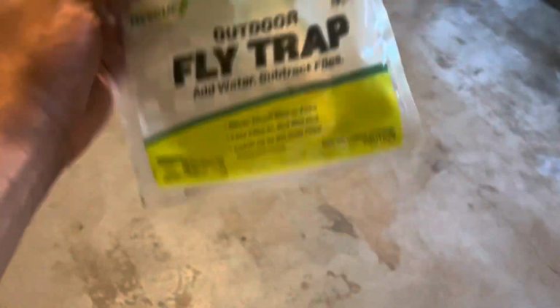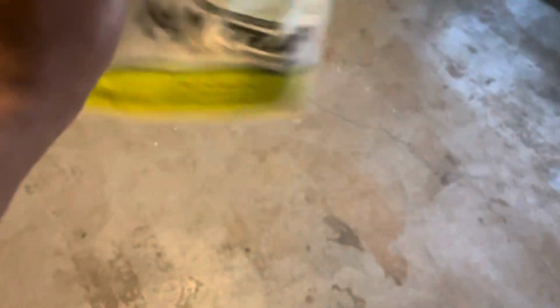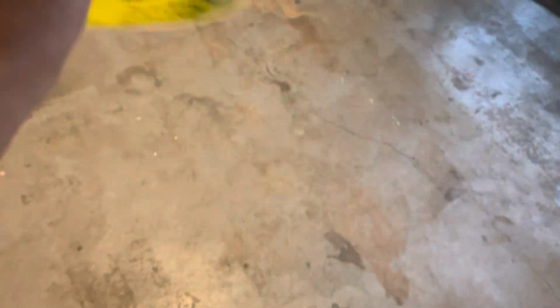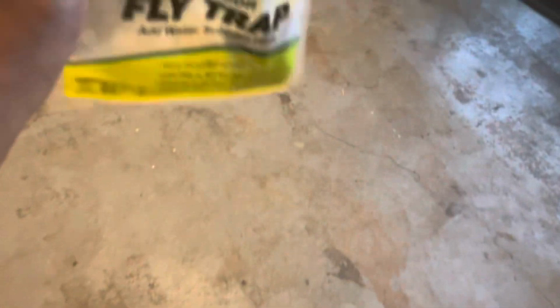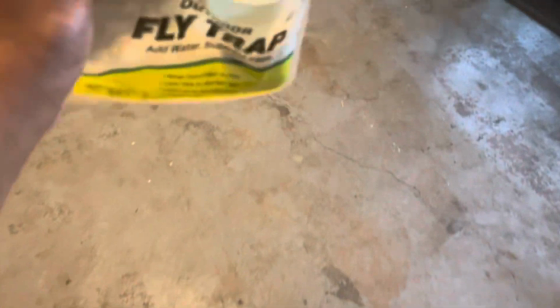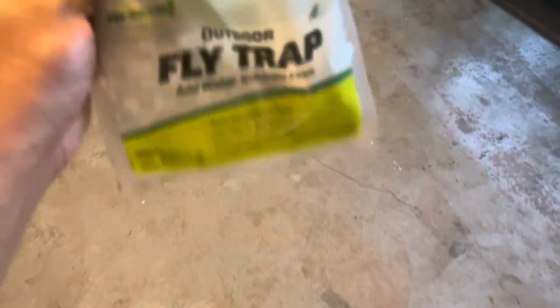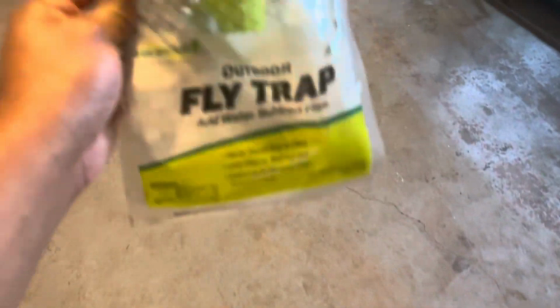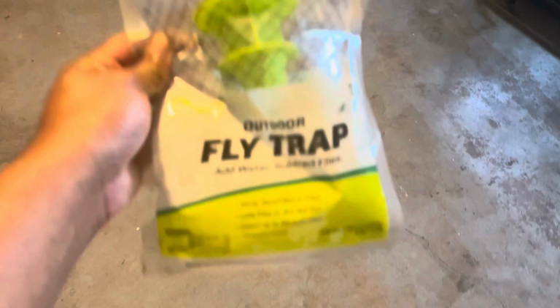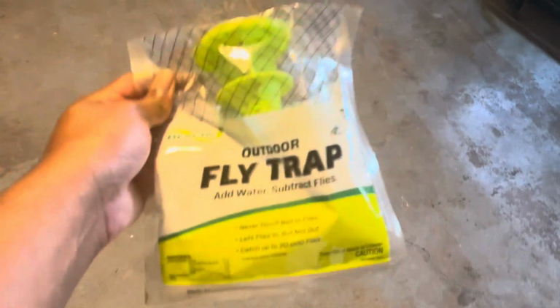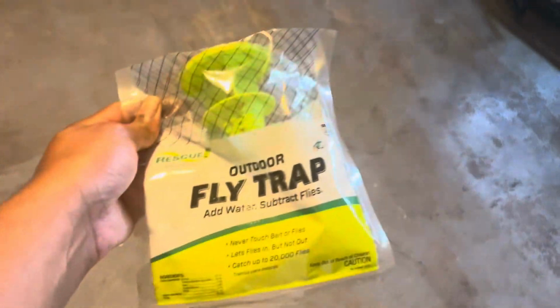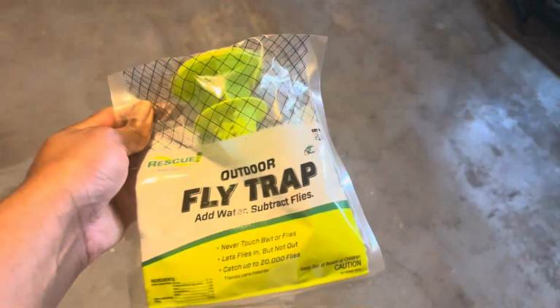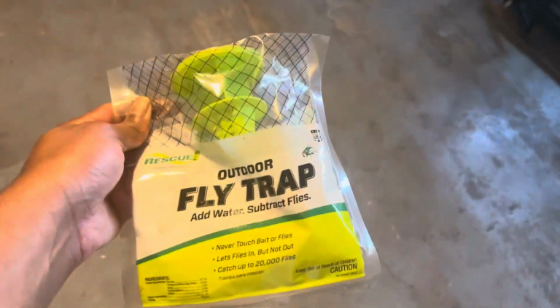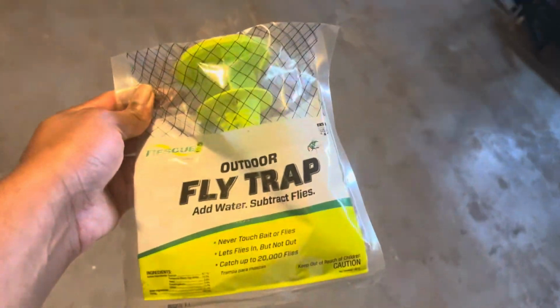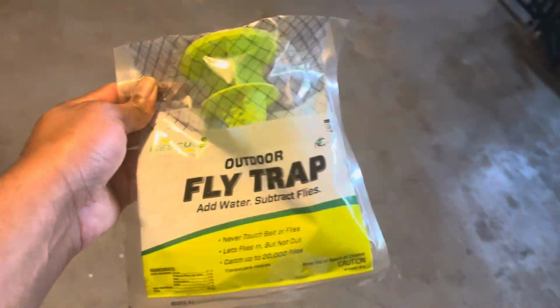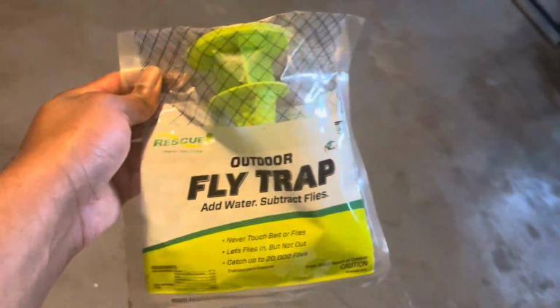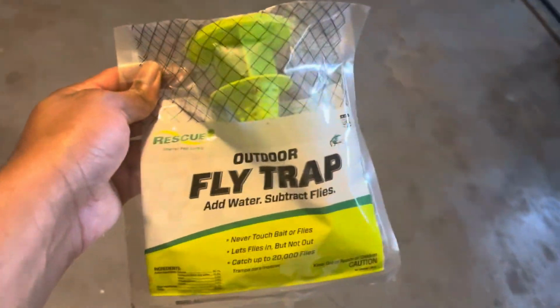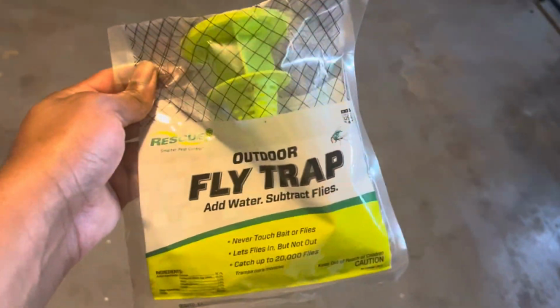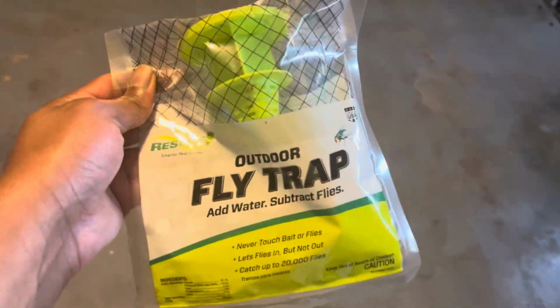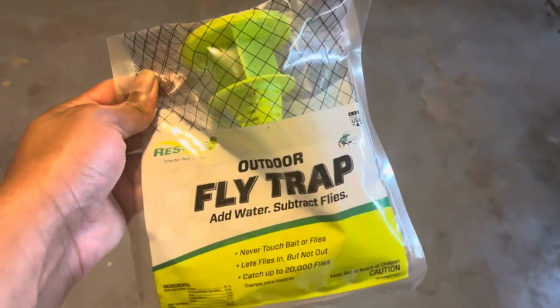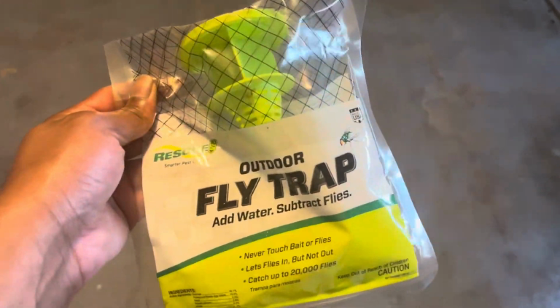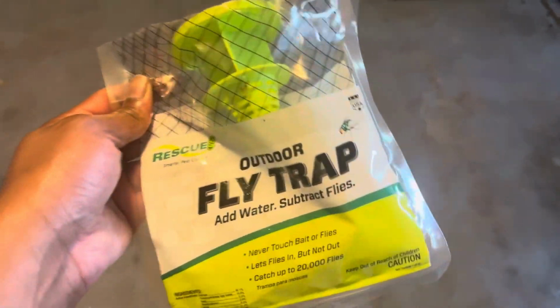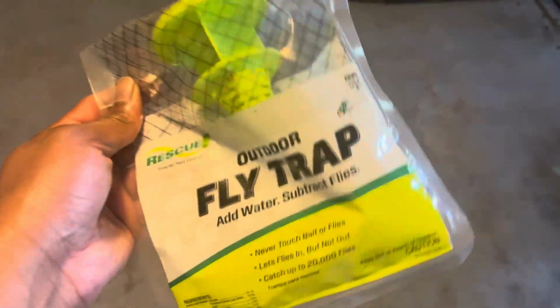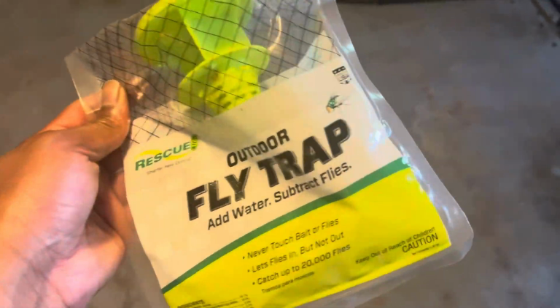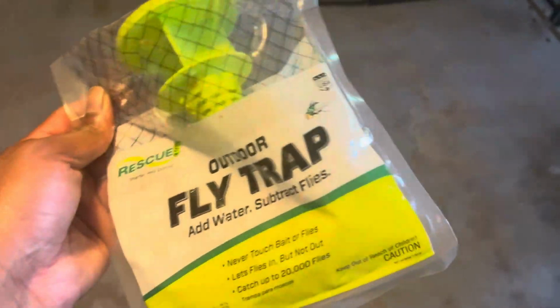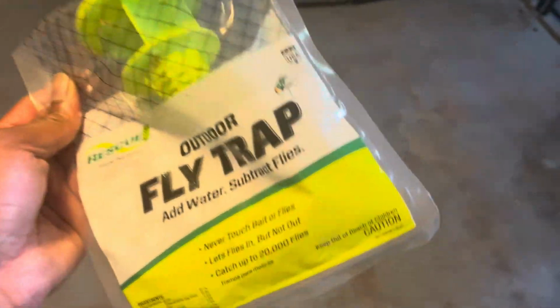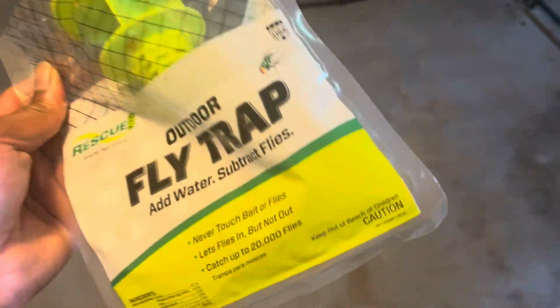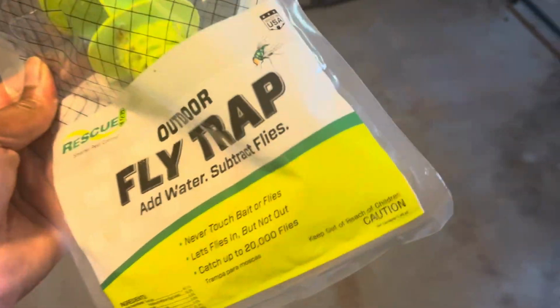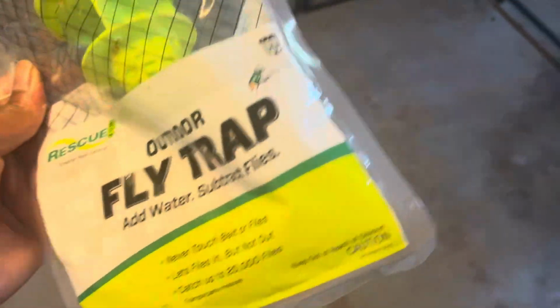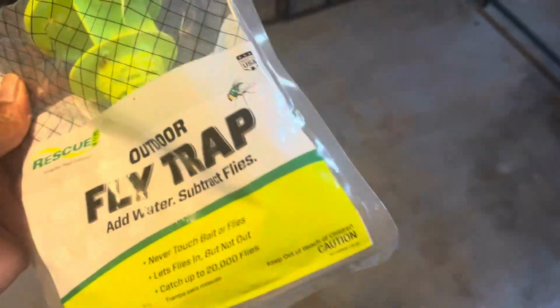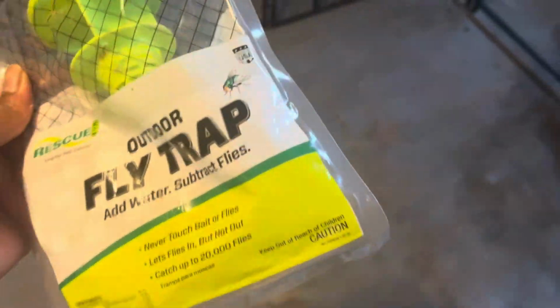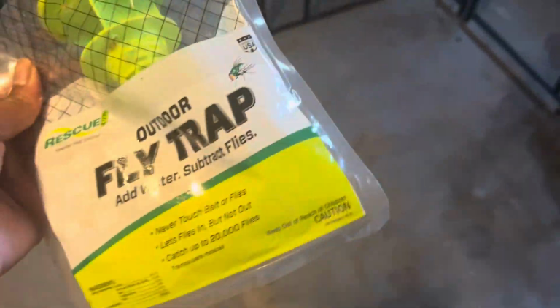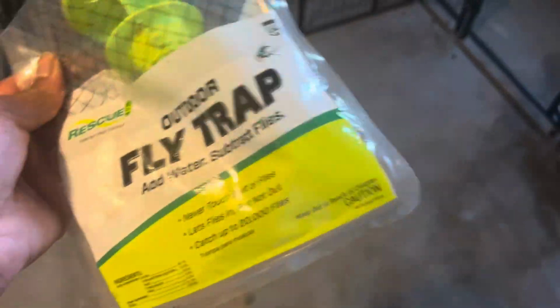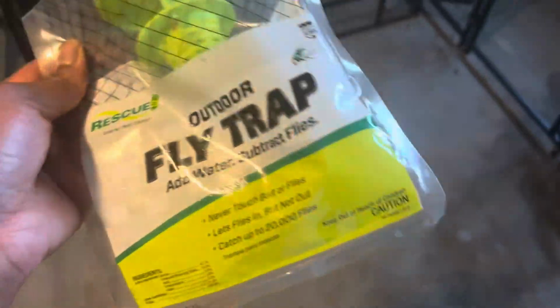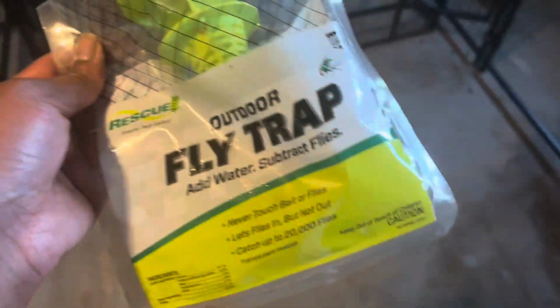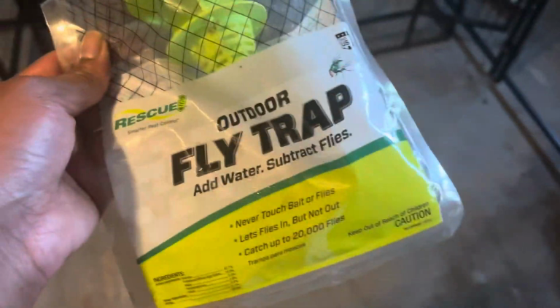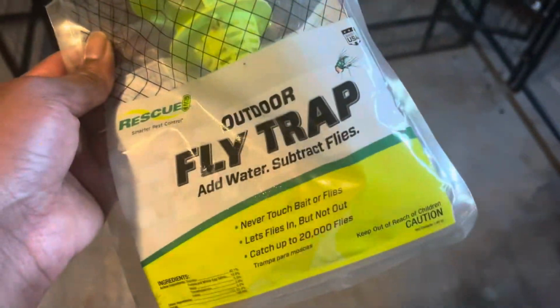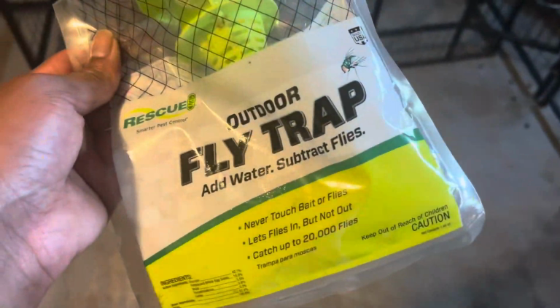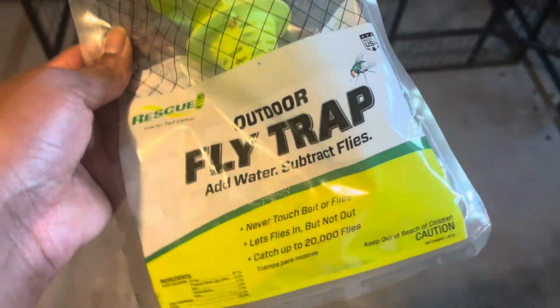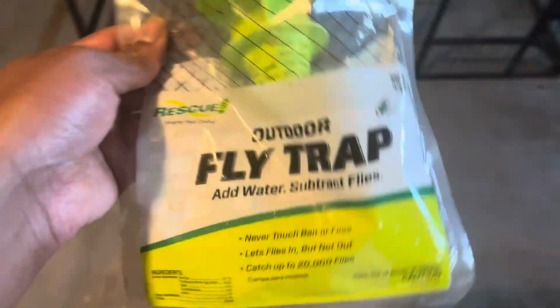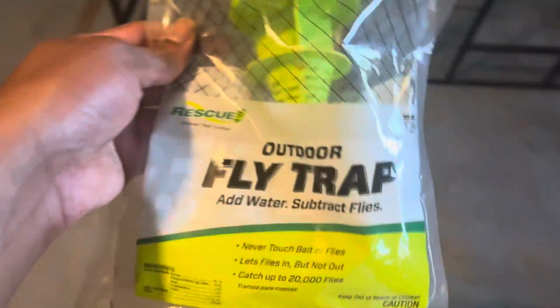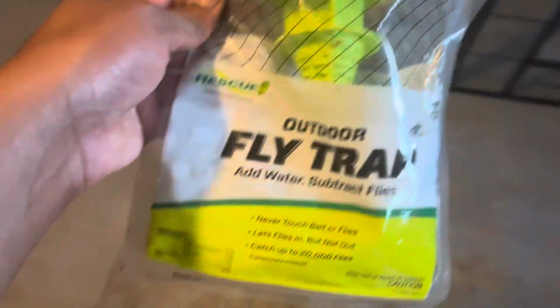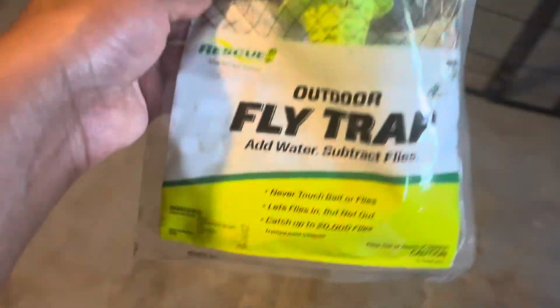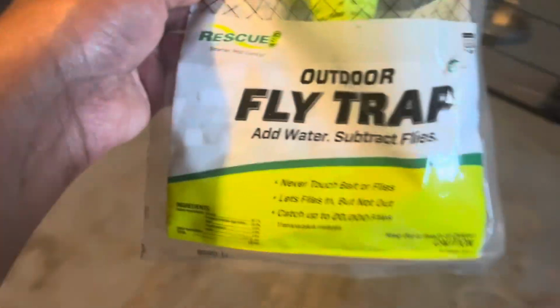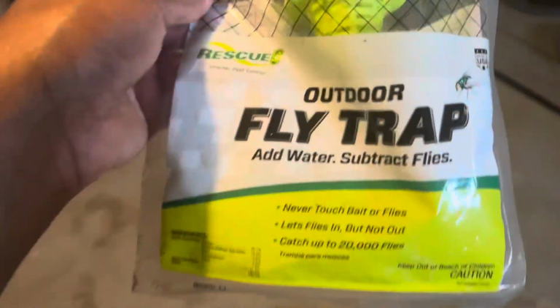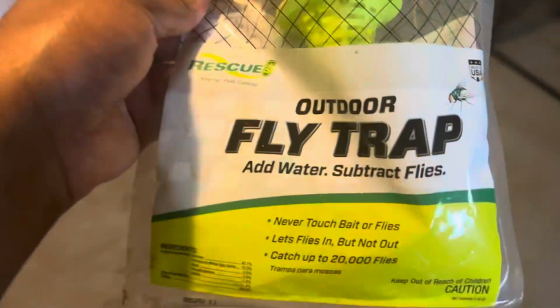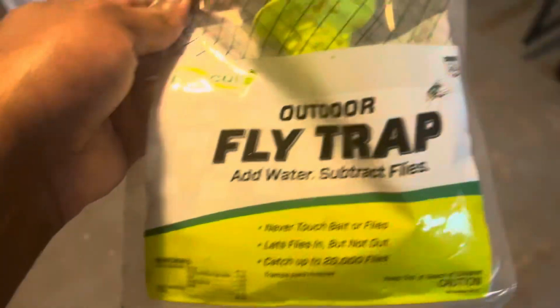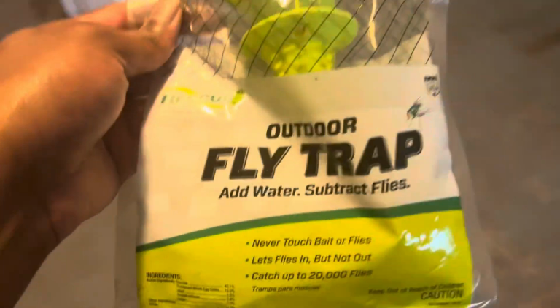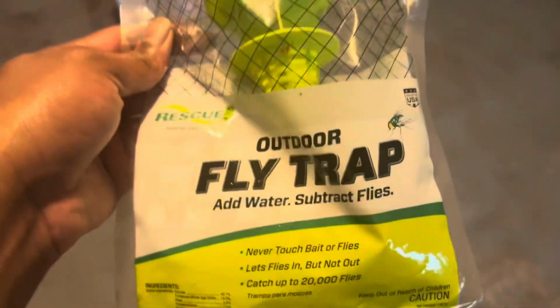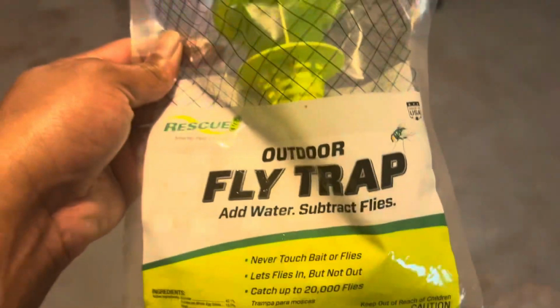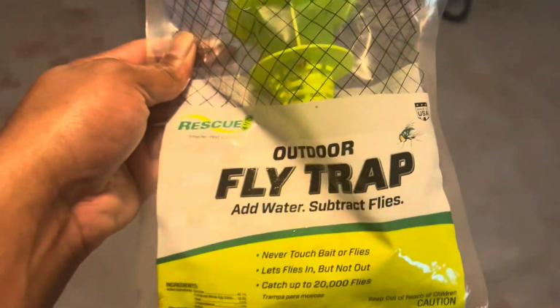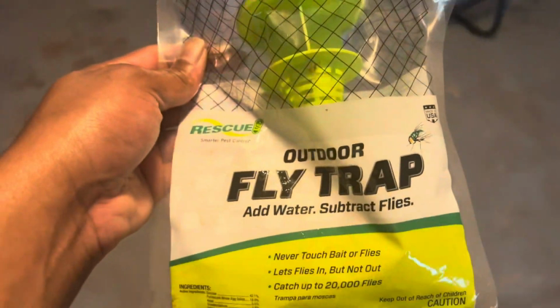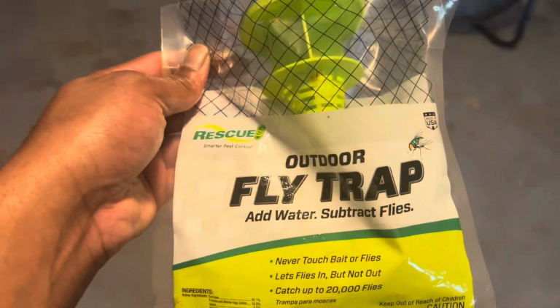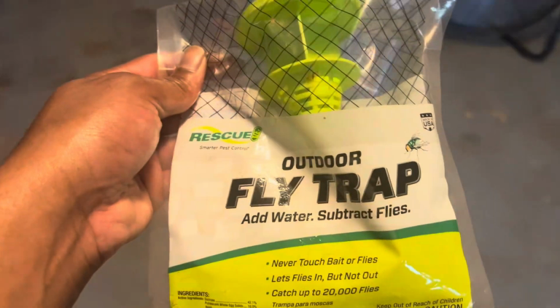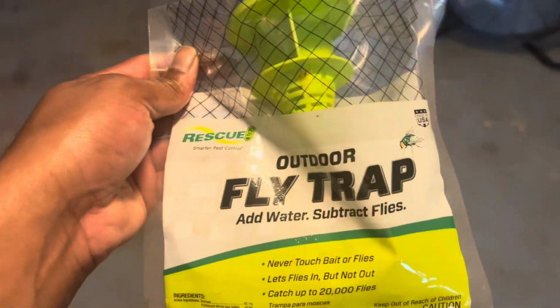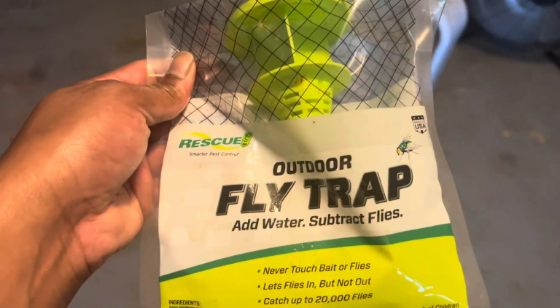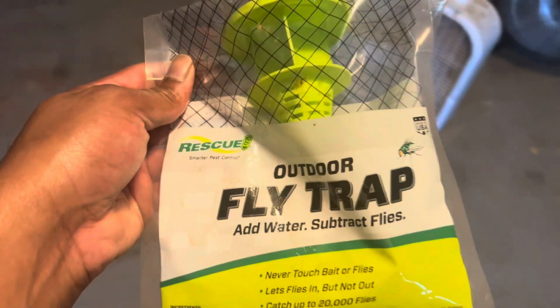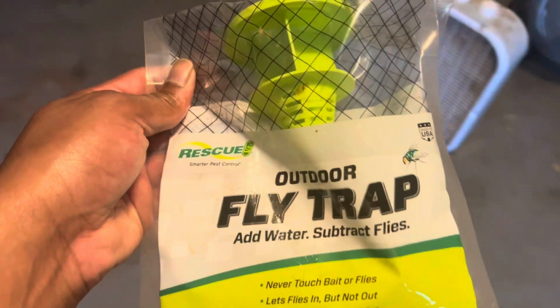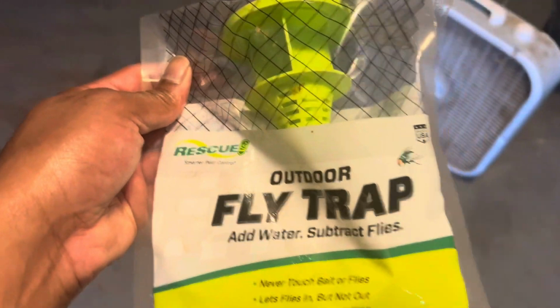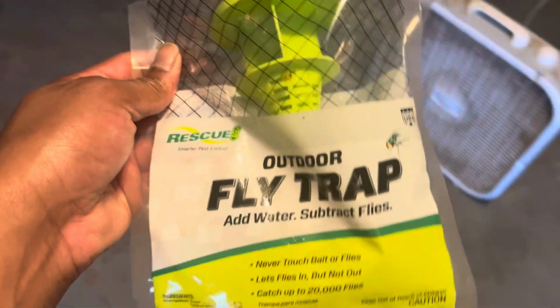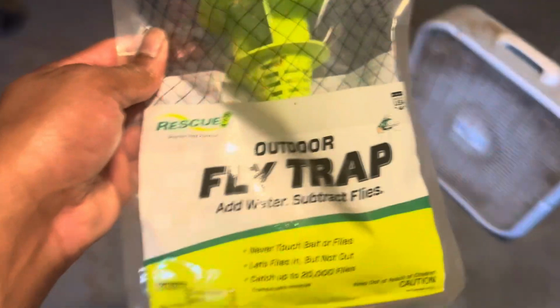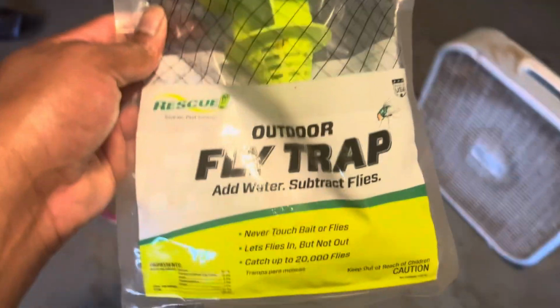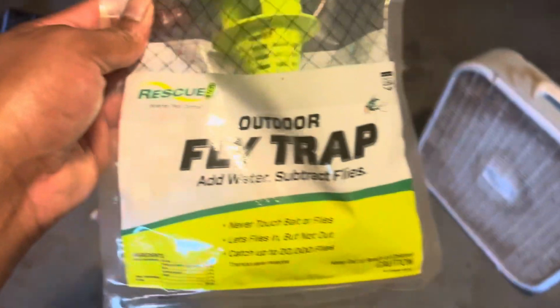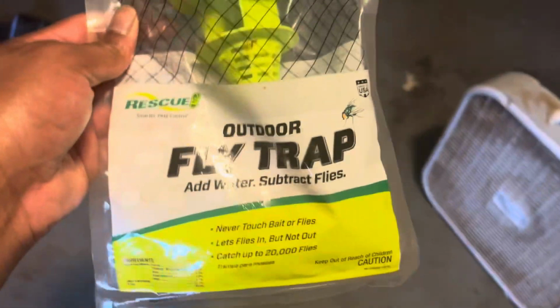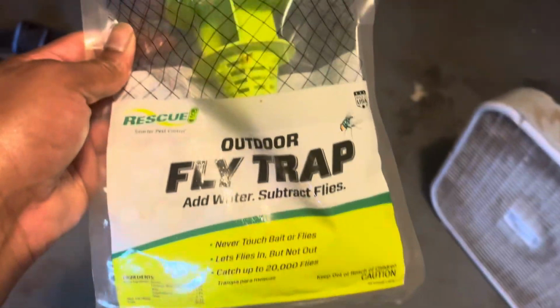This right here is the fly trap. I'm pretty sure you guys want to keep flies away.